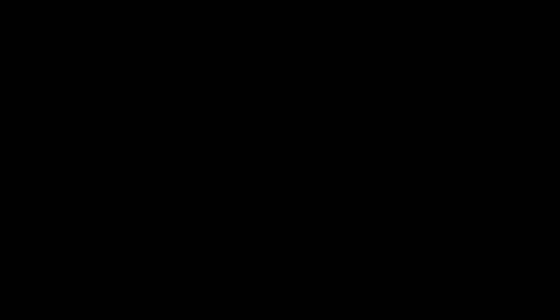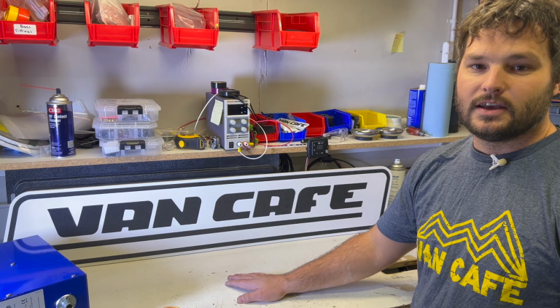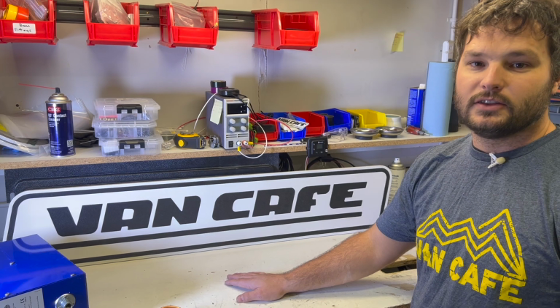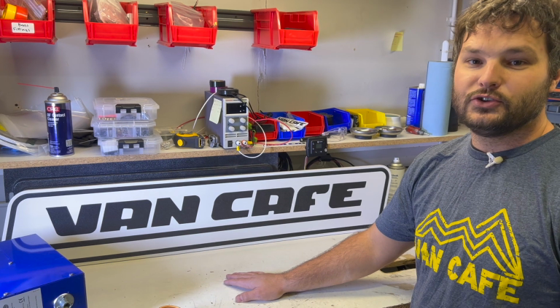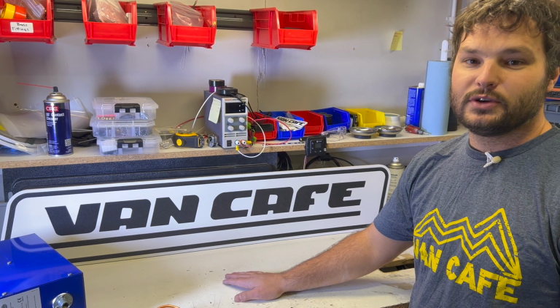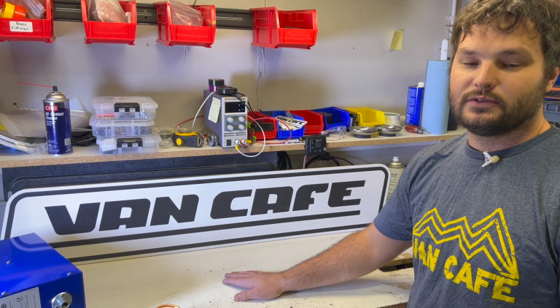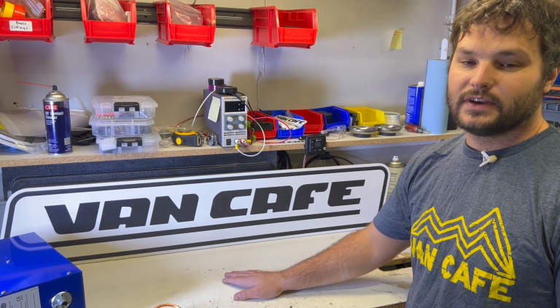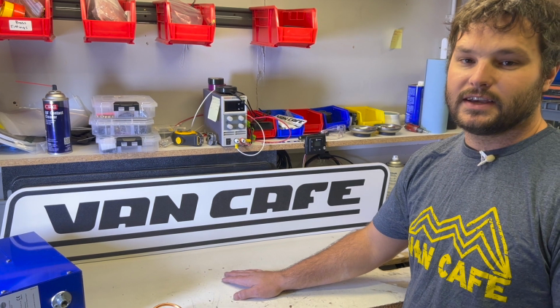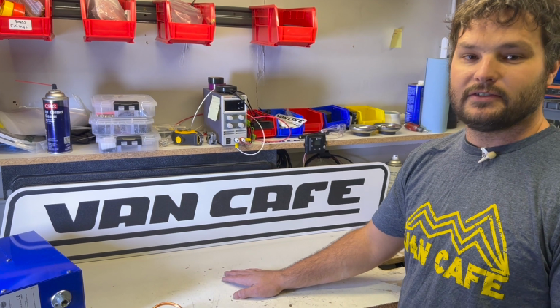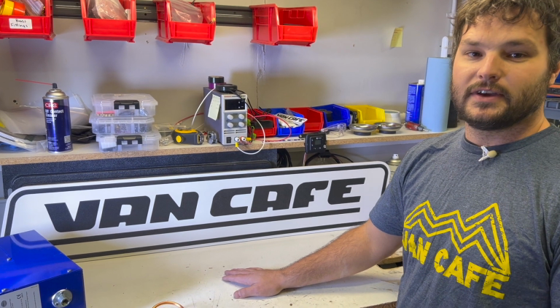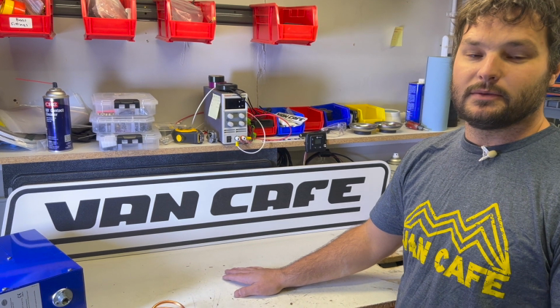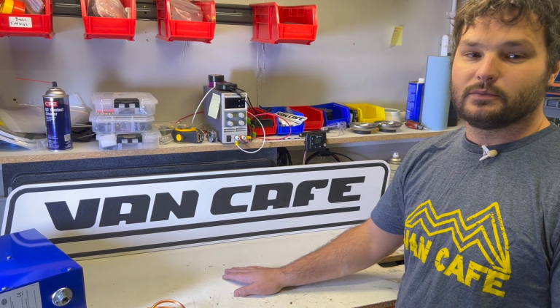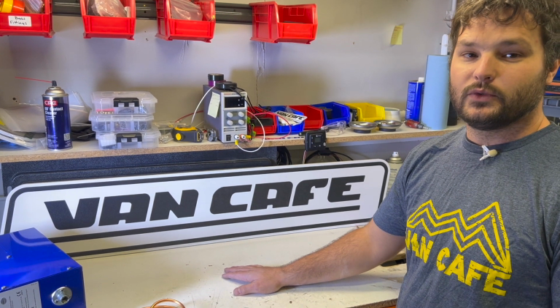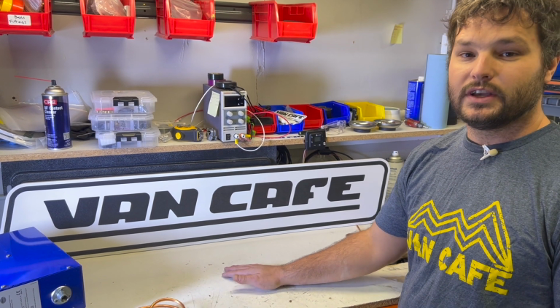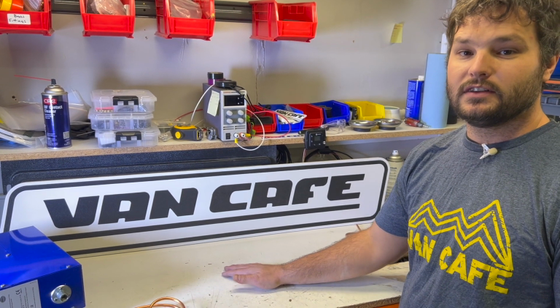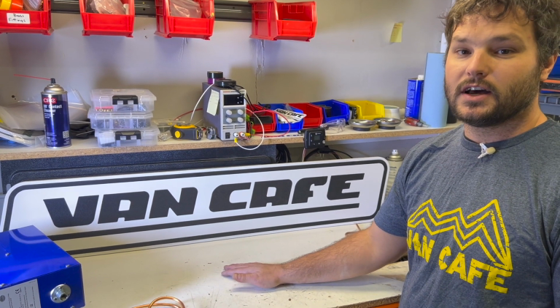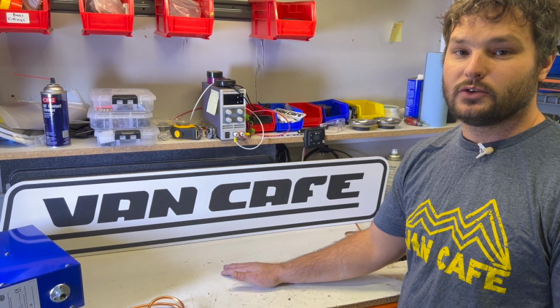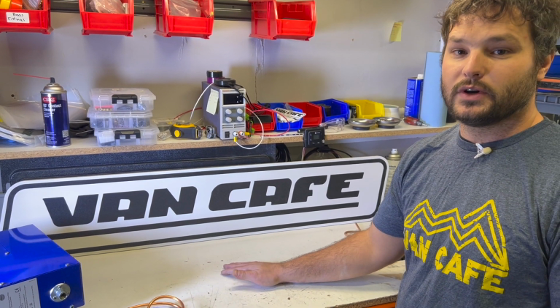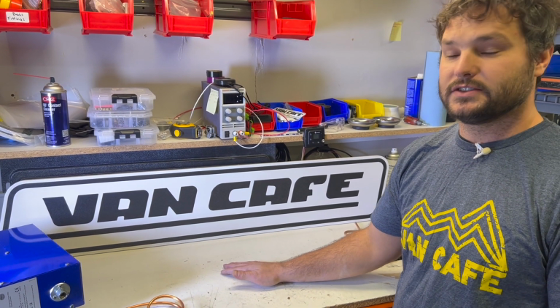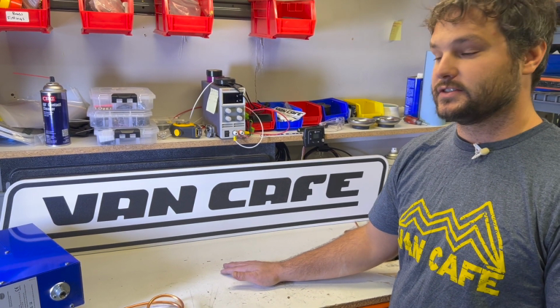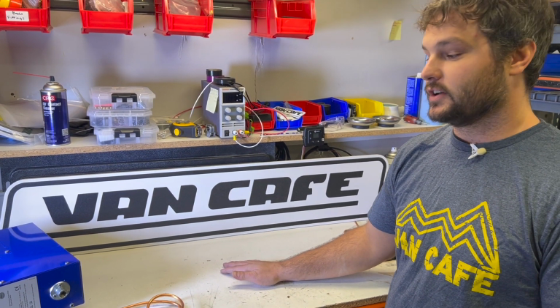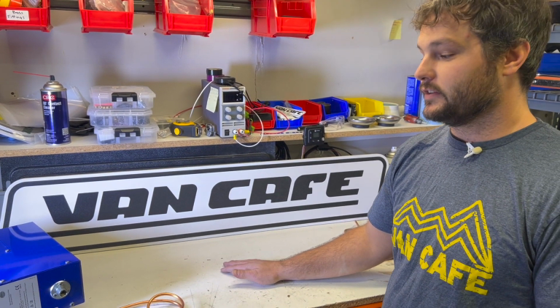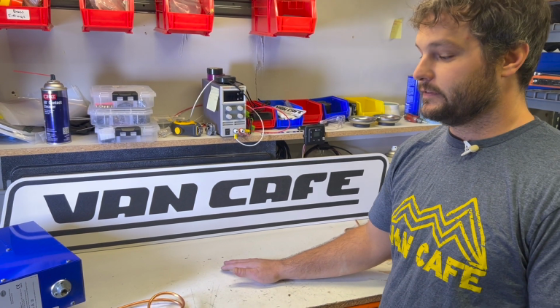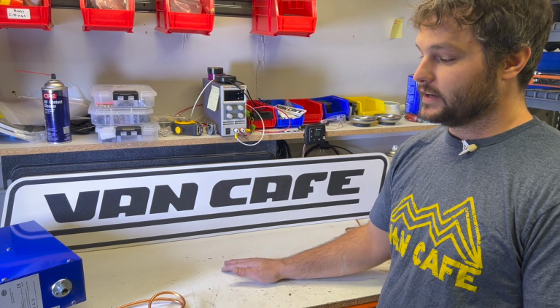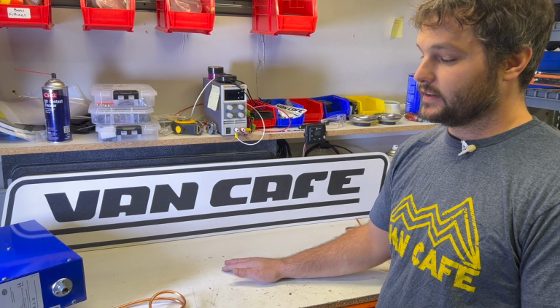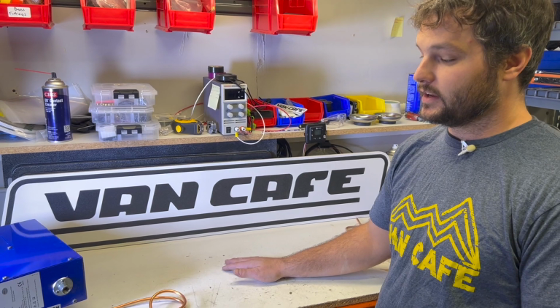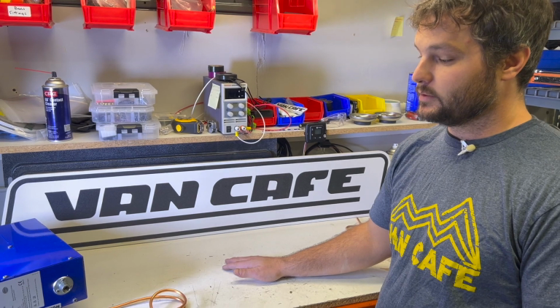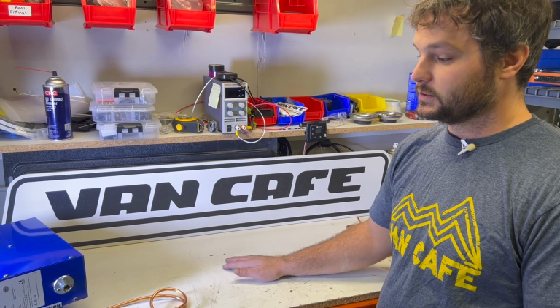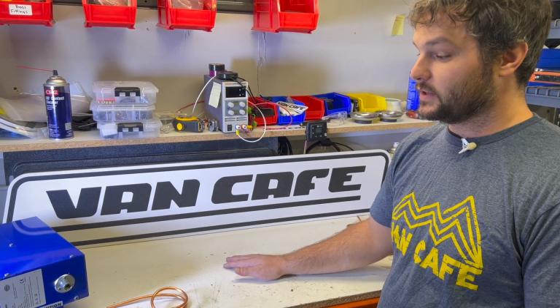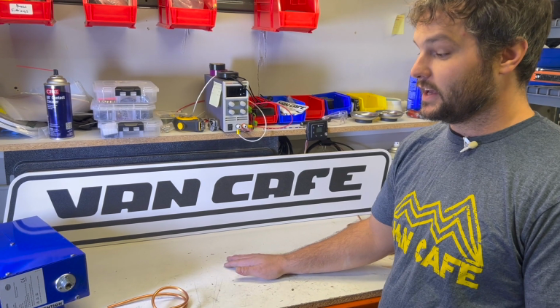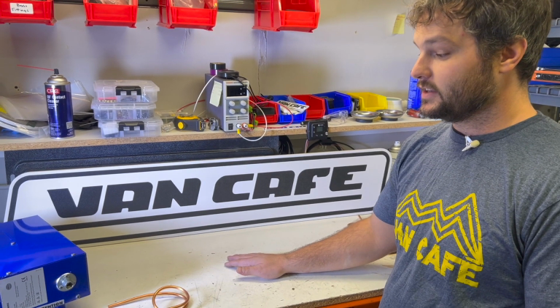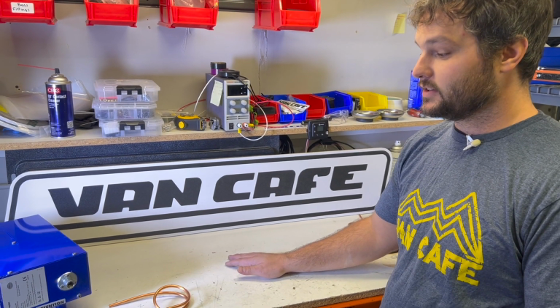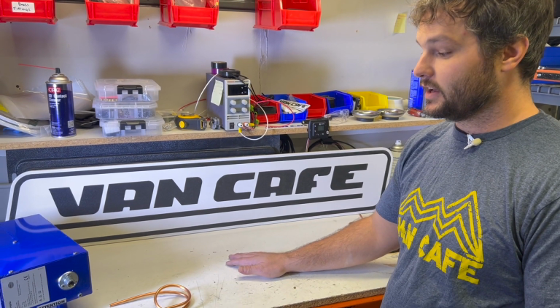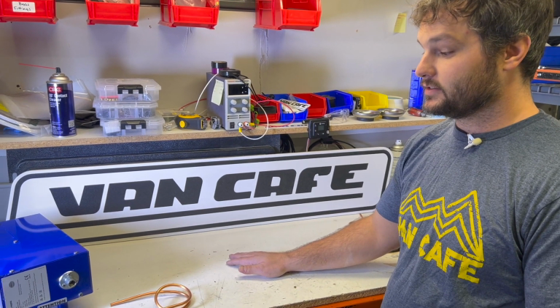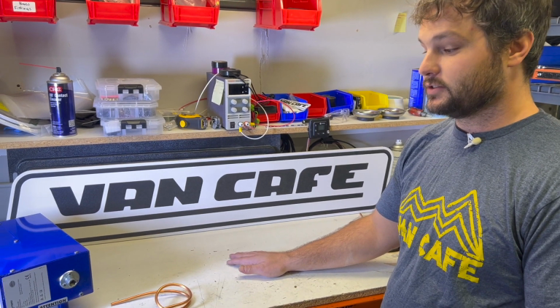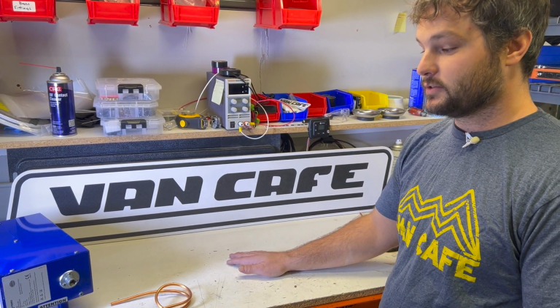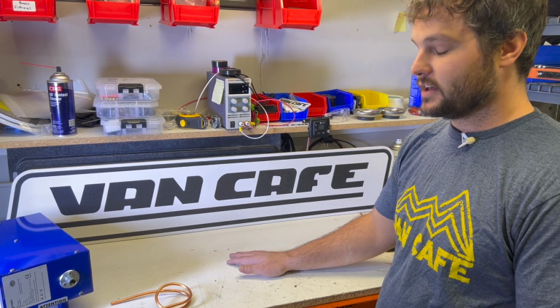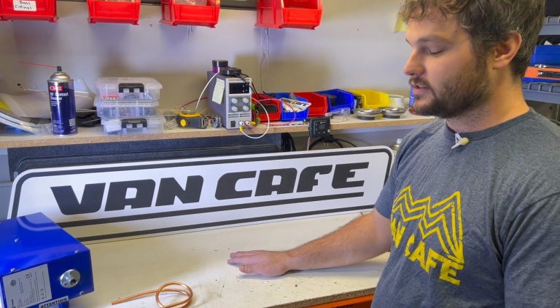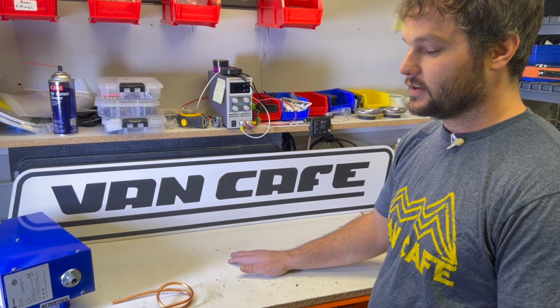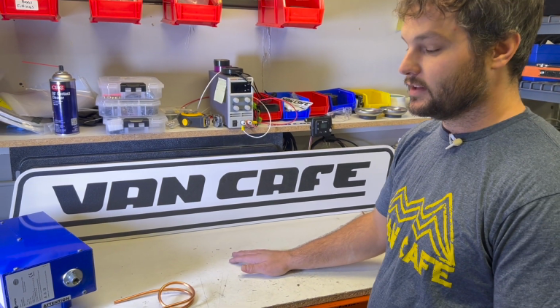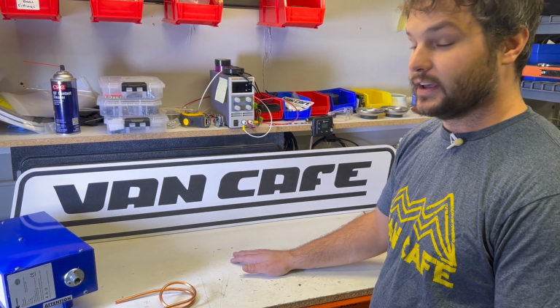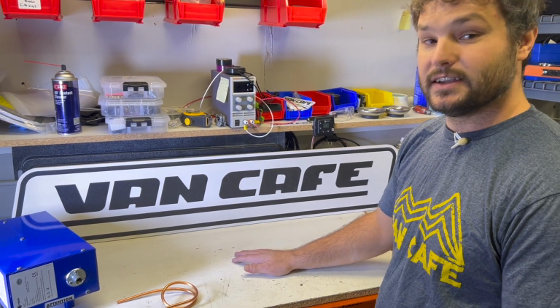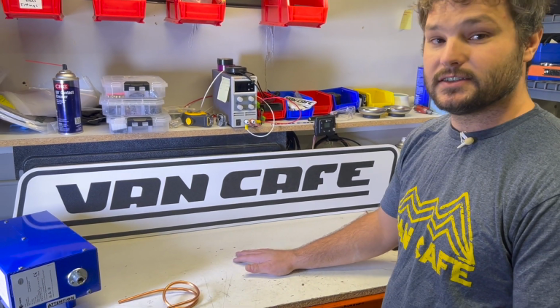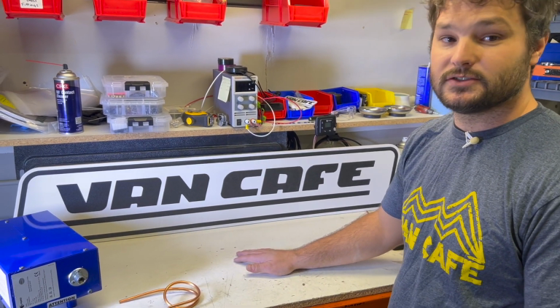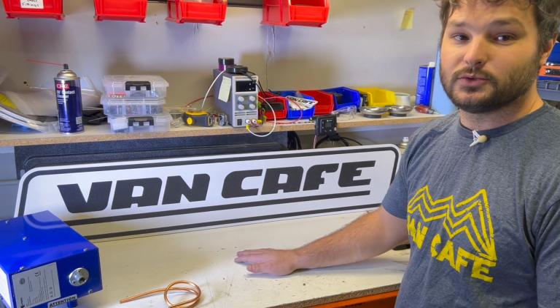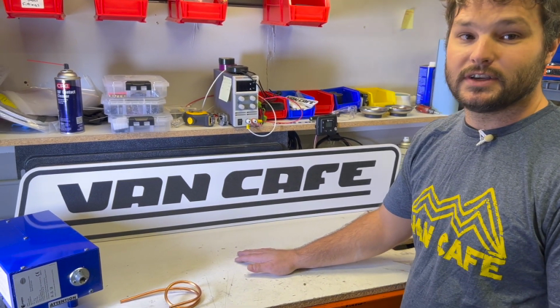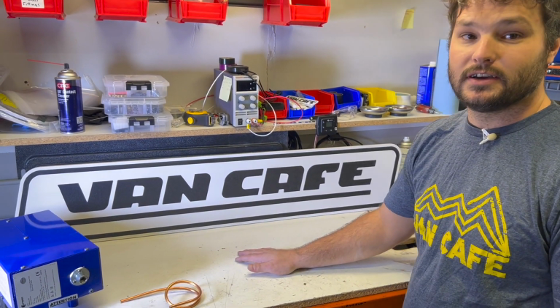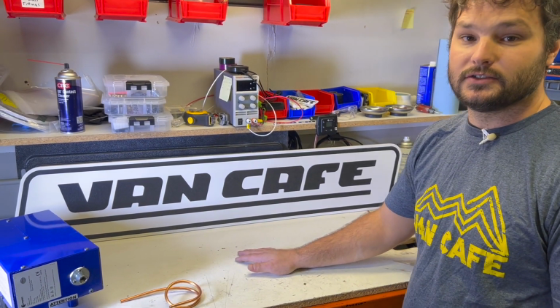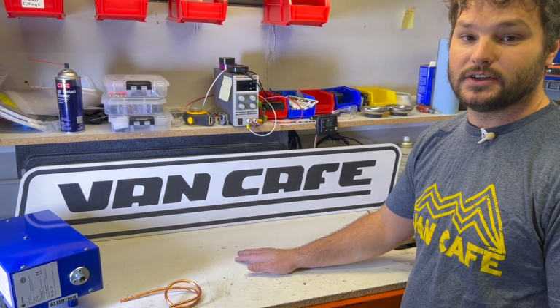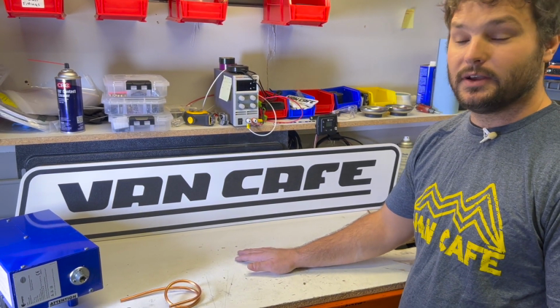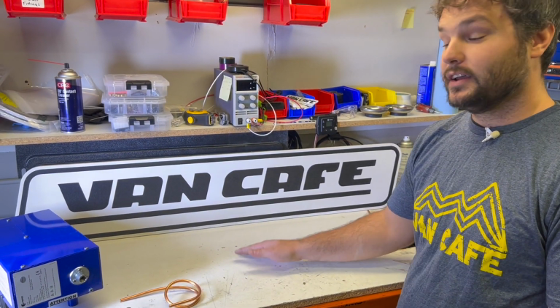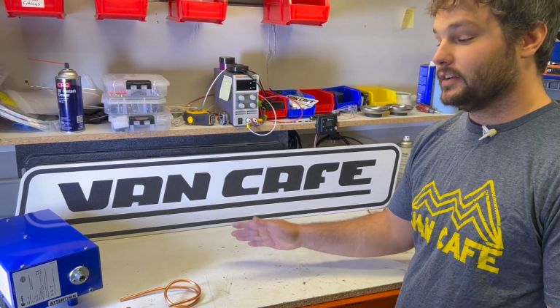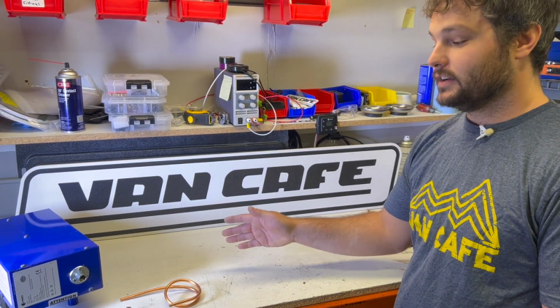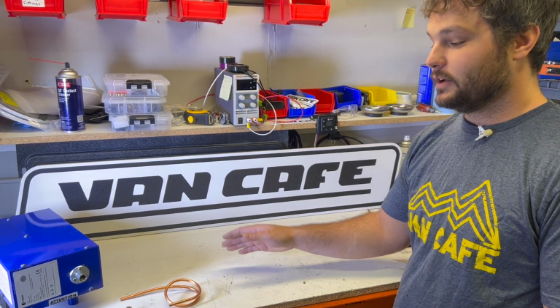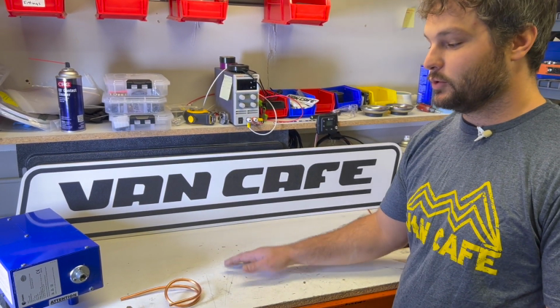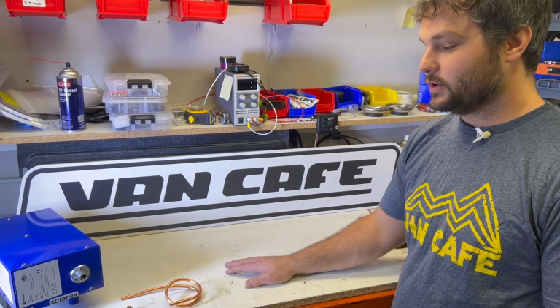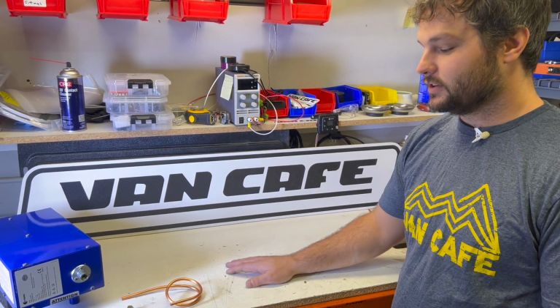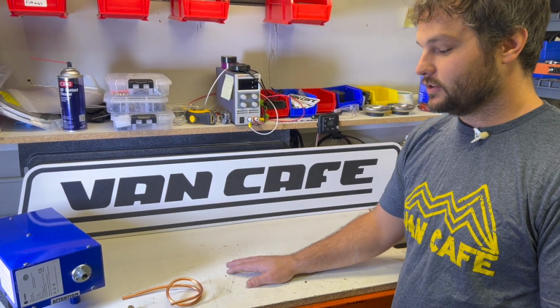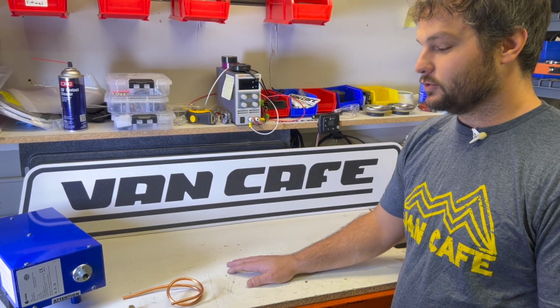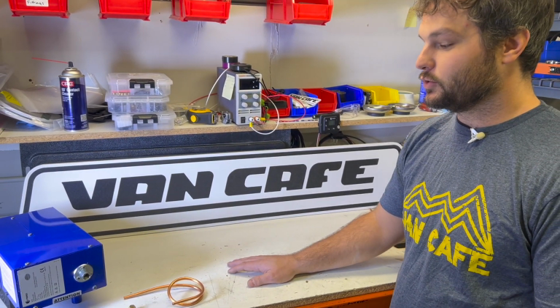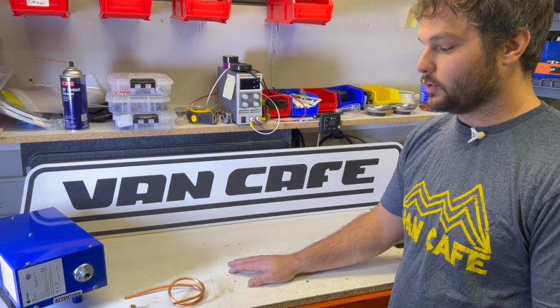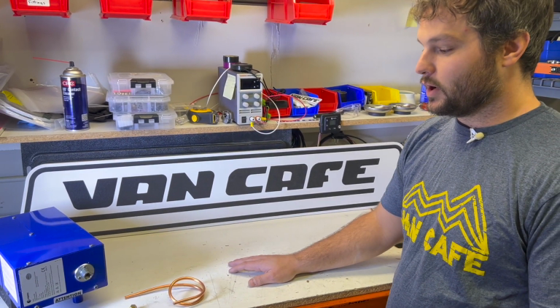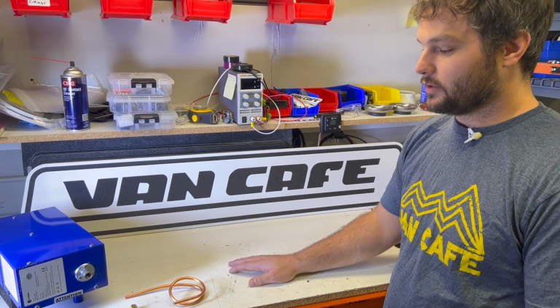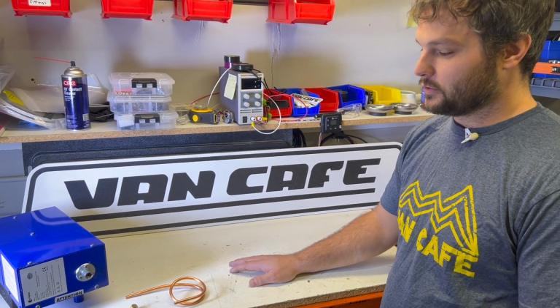Luke here with VanCafe. We get a lot of questions on the fitting that comes with the HS2000 and the HS2800, so today we wanted to do a quick walkthrough.